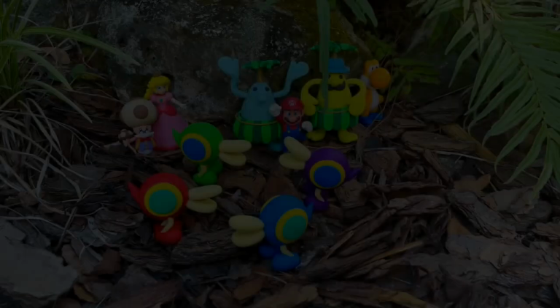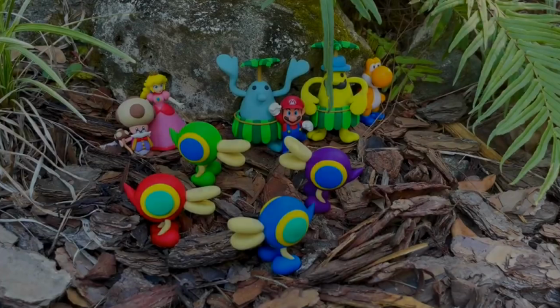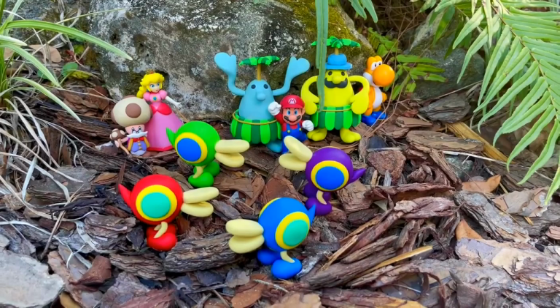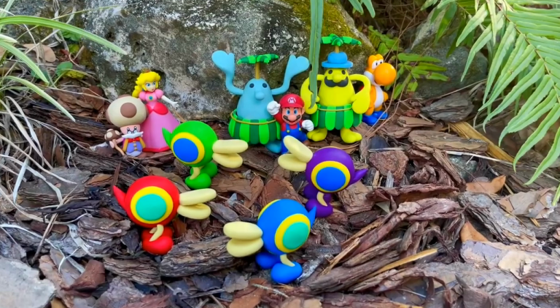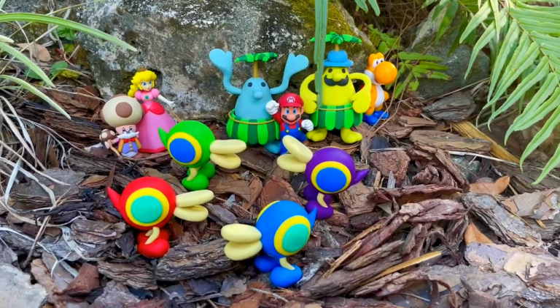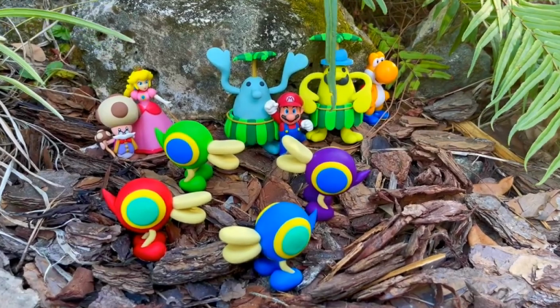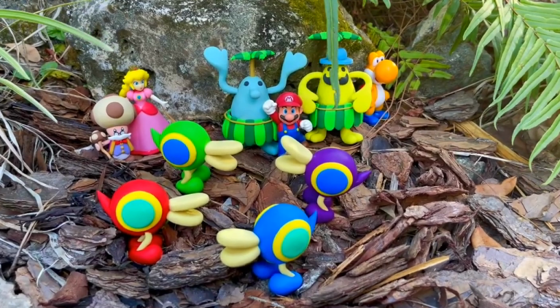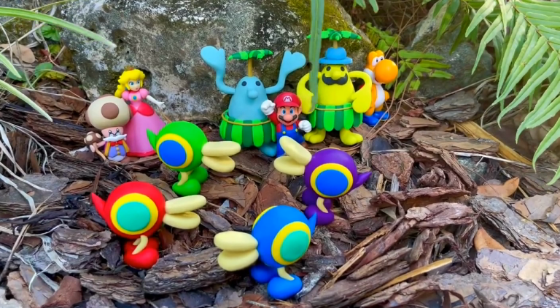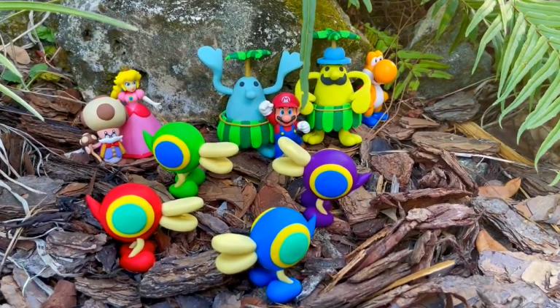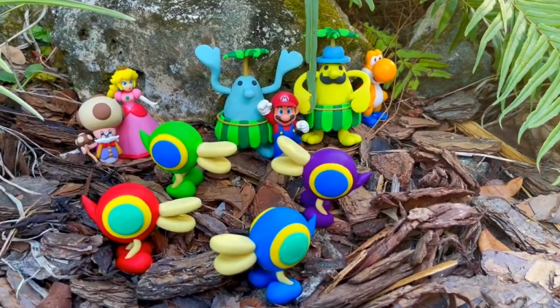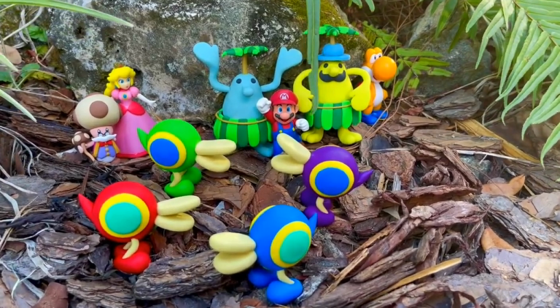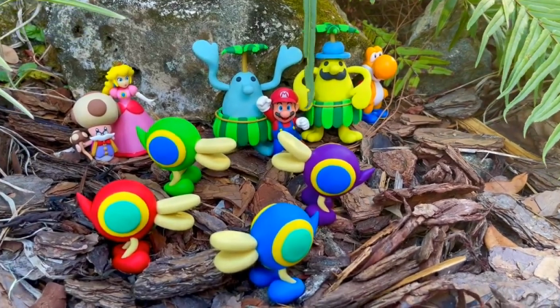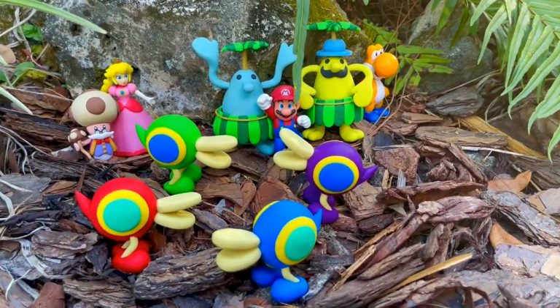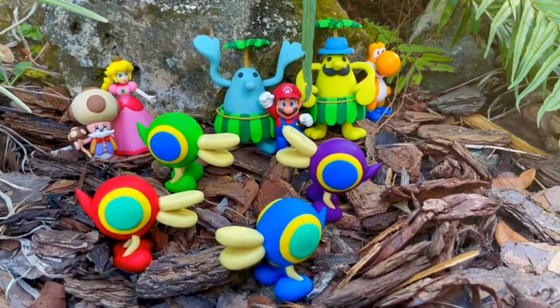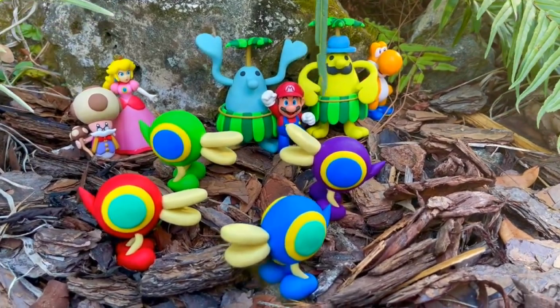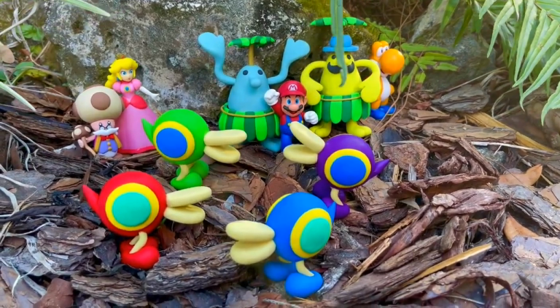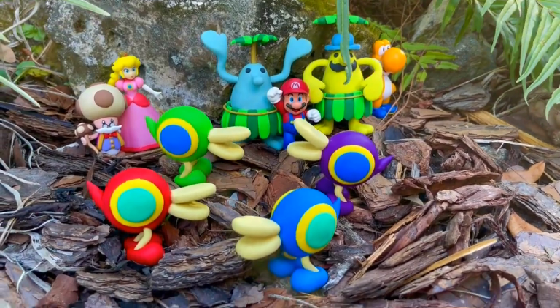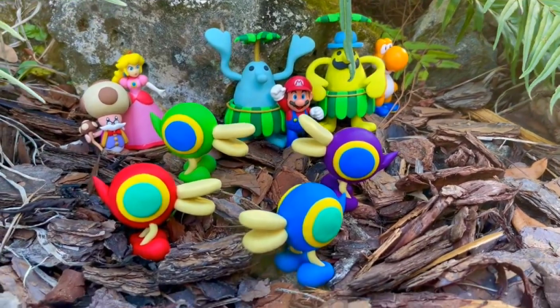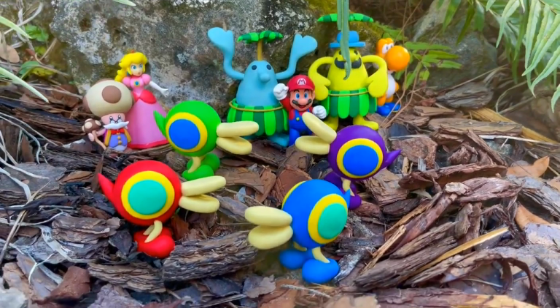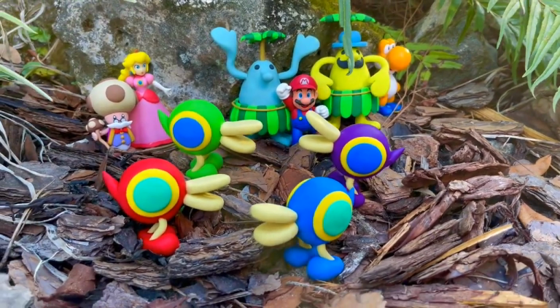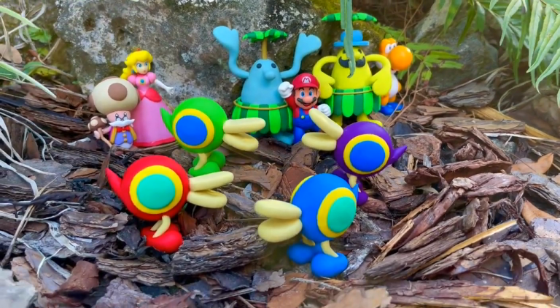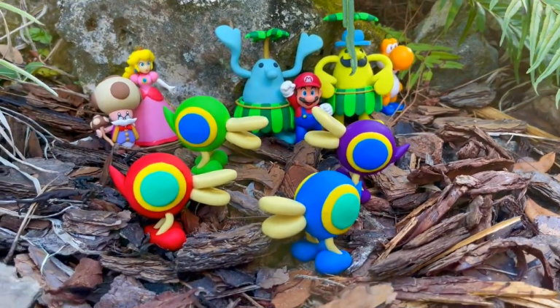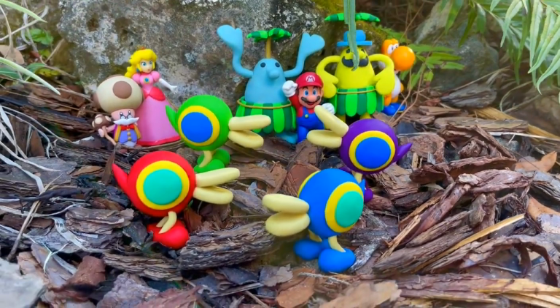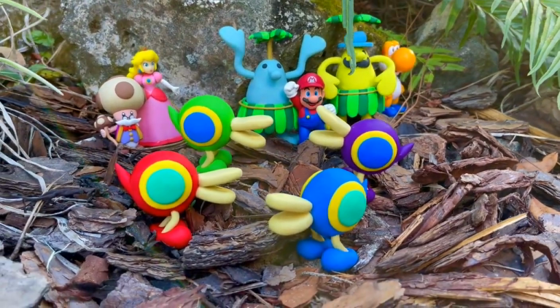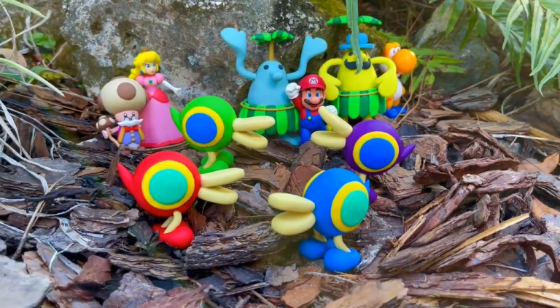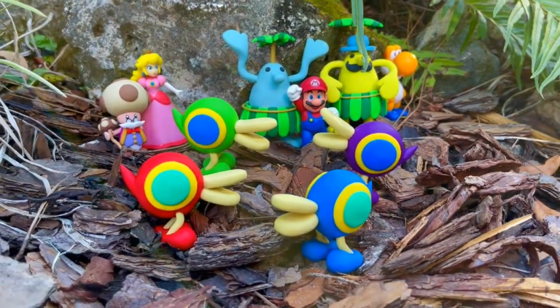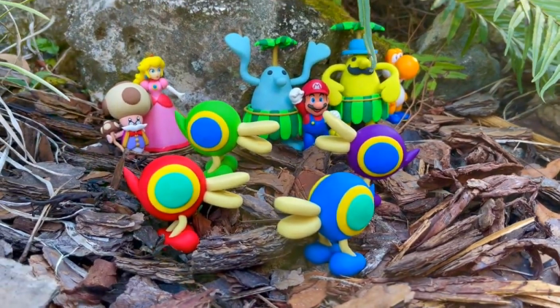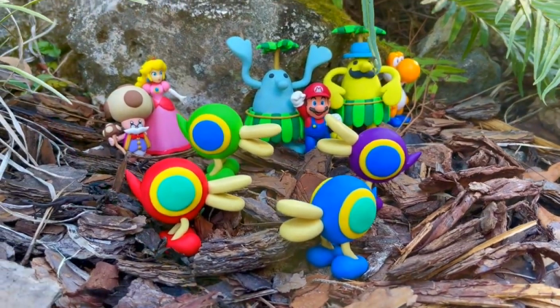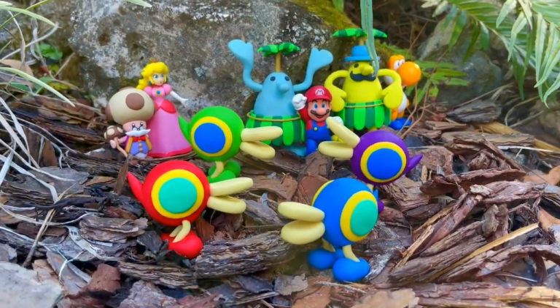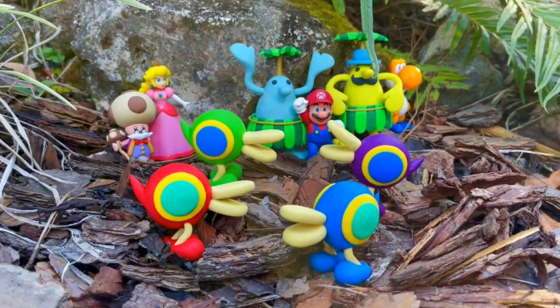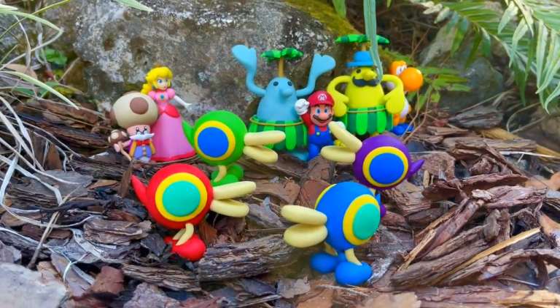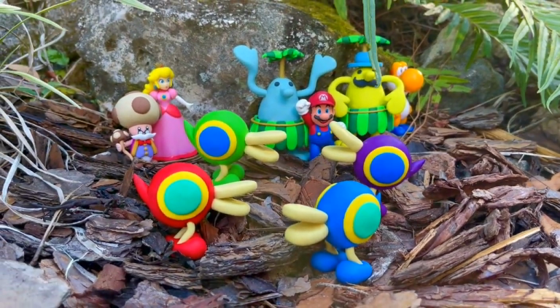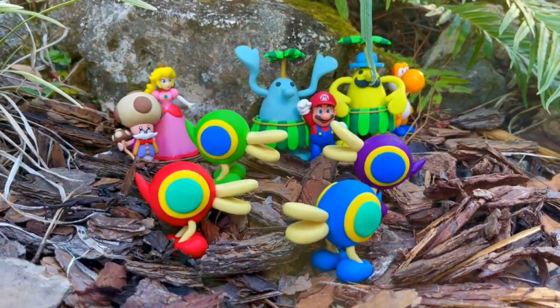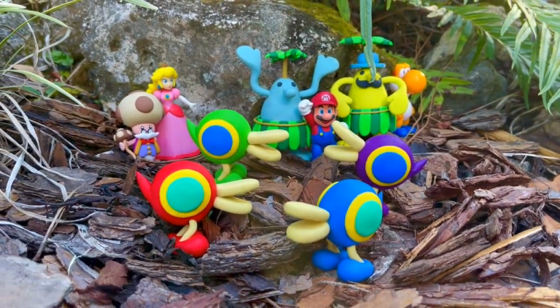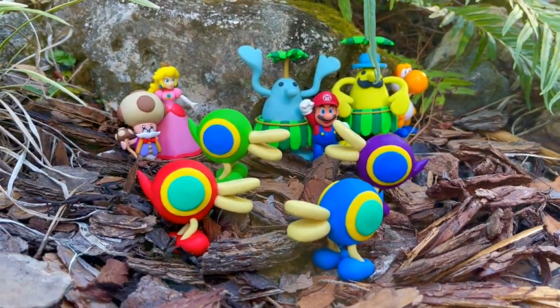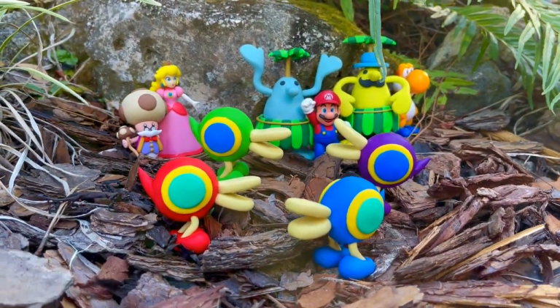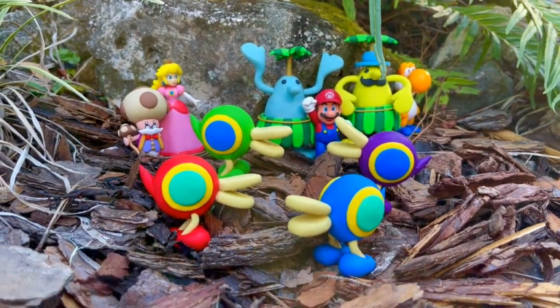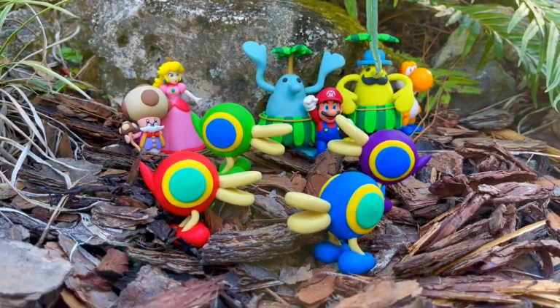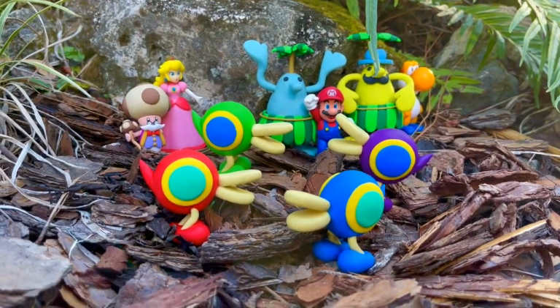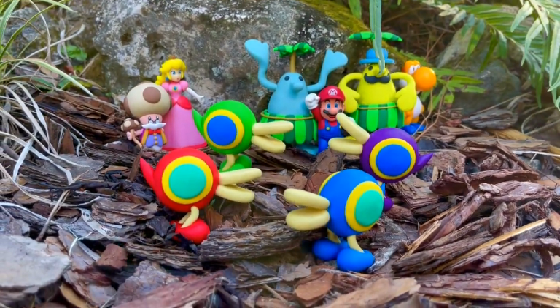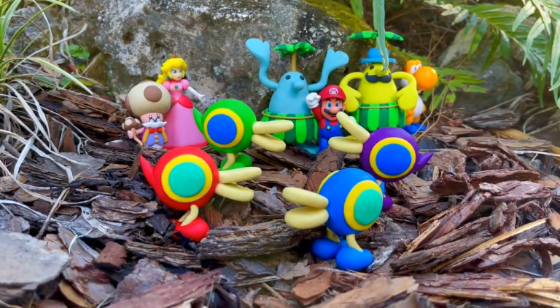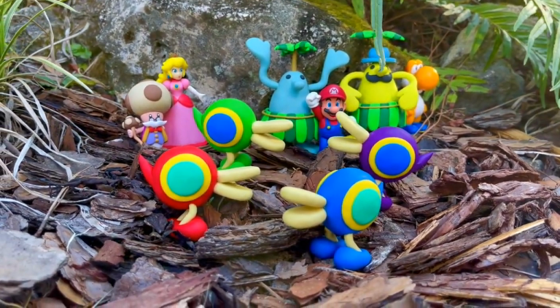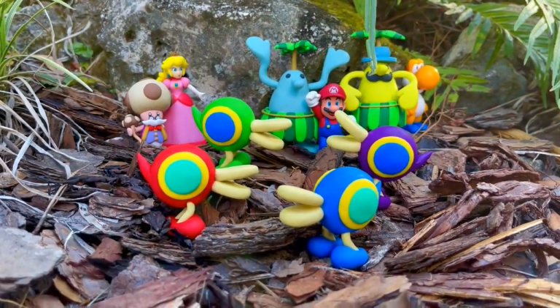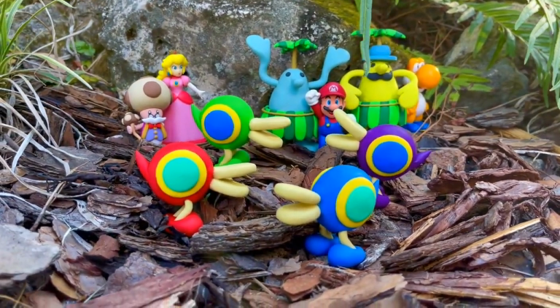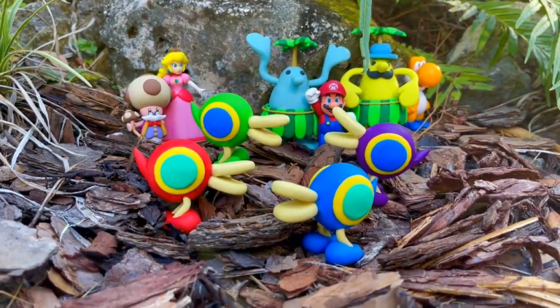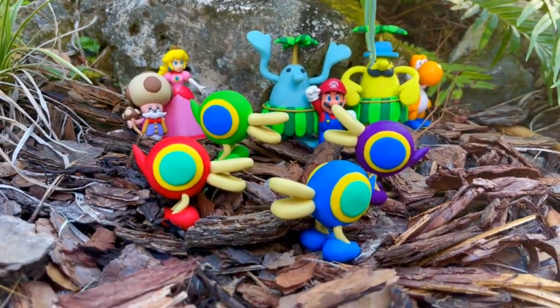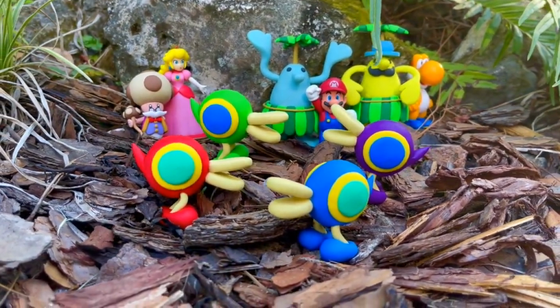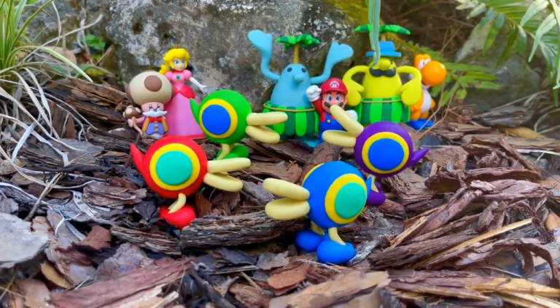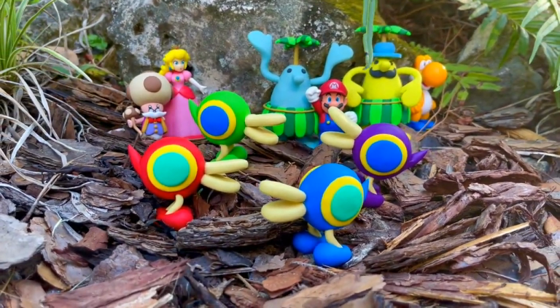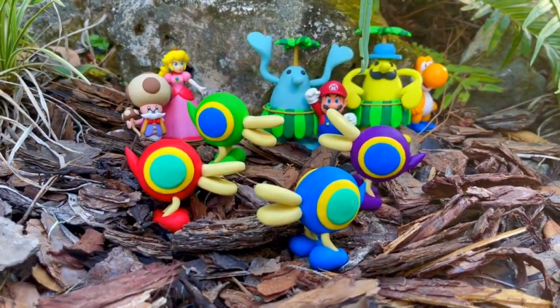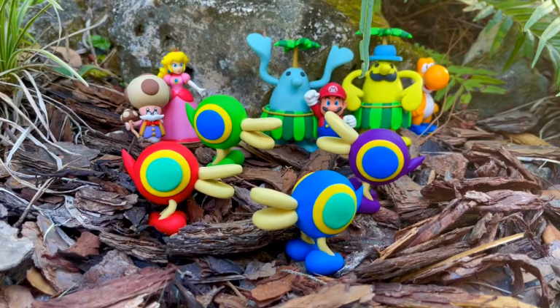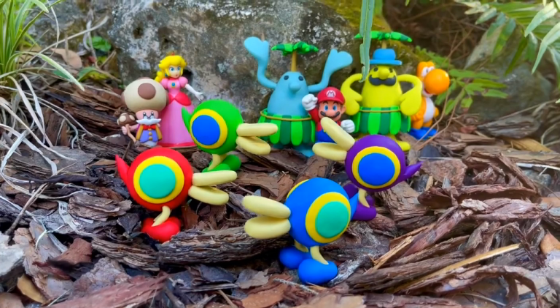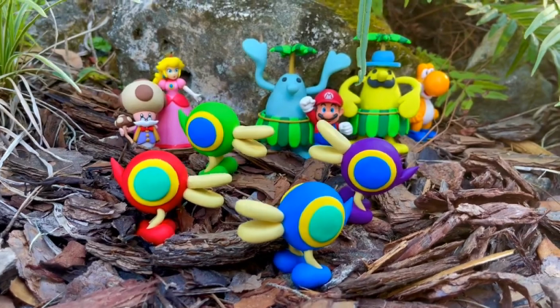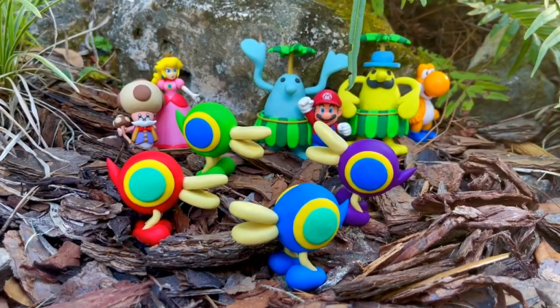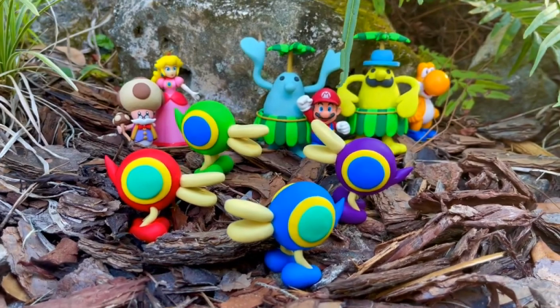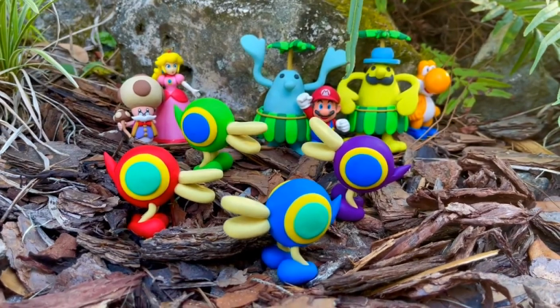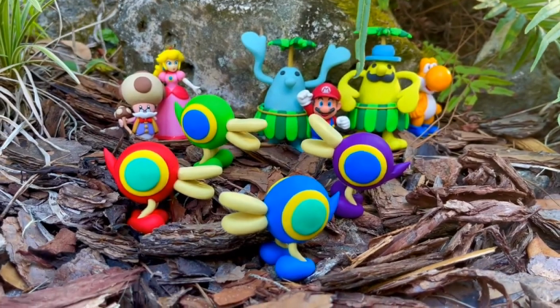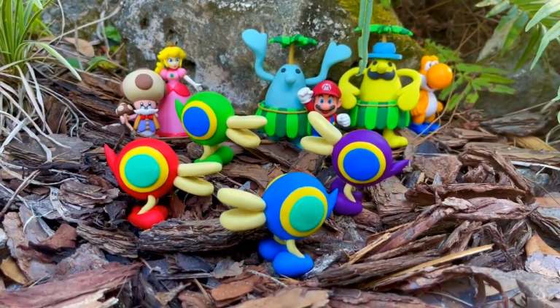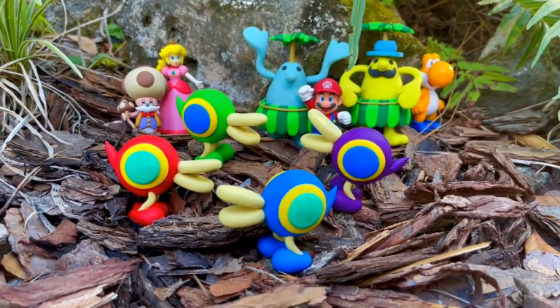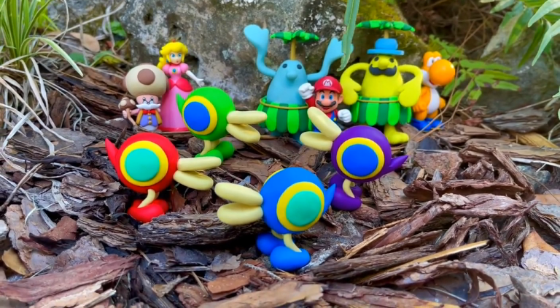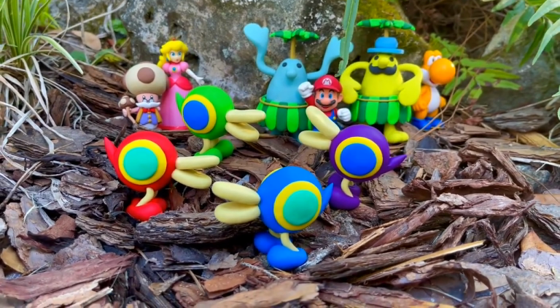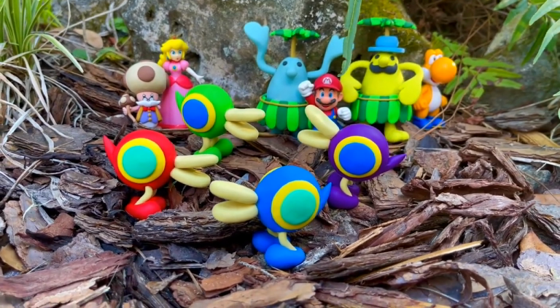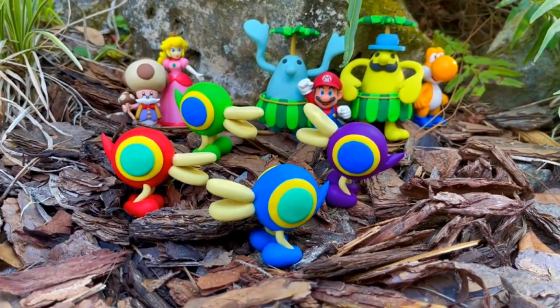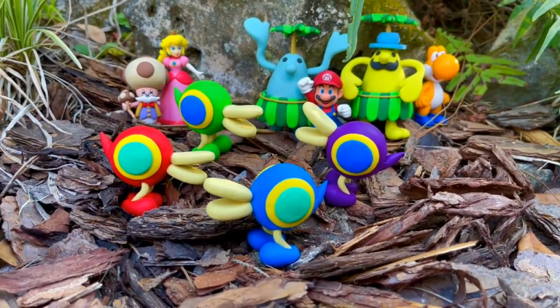Hi everyone, welcome back to another Nintendo clay creation. Today I'll be creating the Cataquack from Super Mario Sunshine.